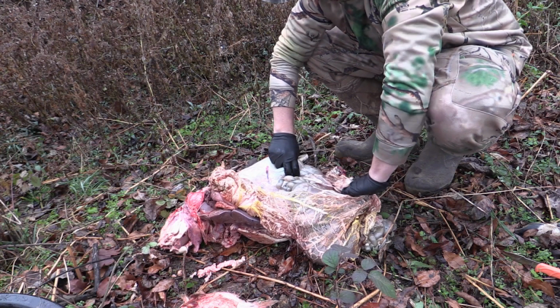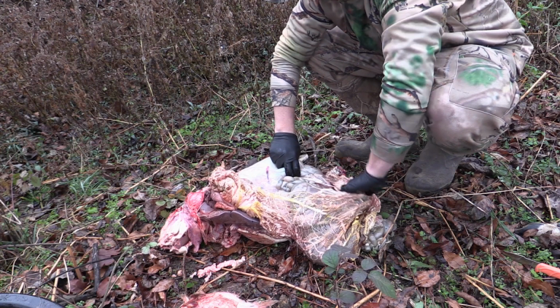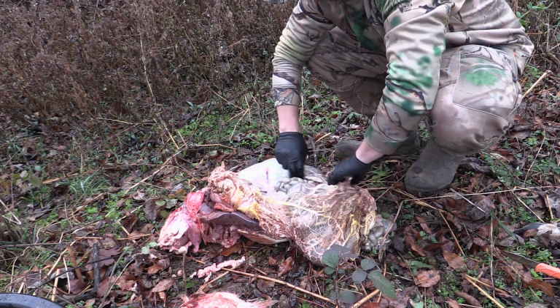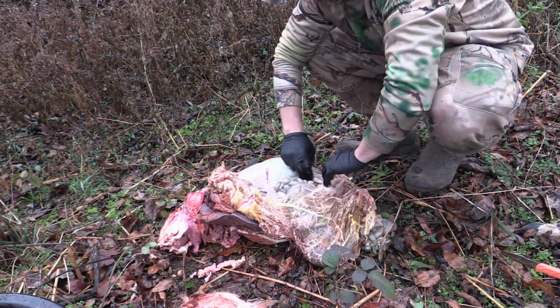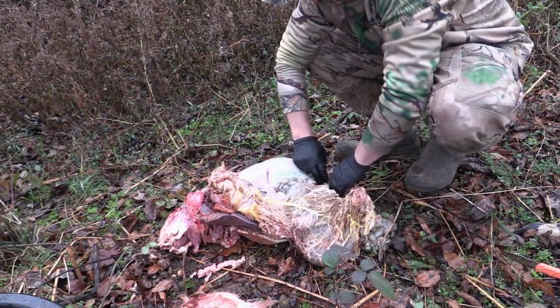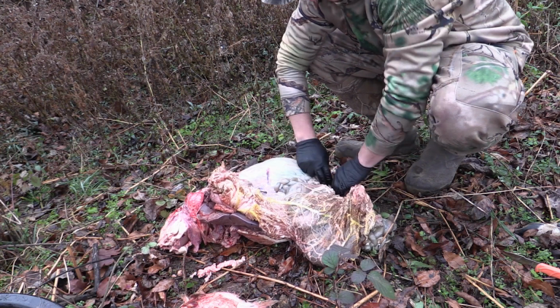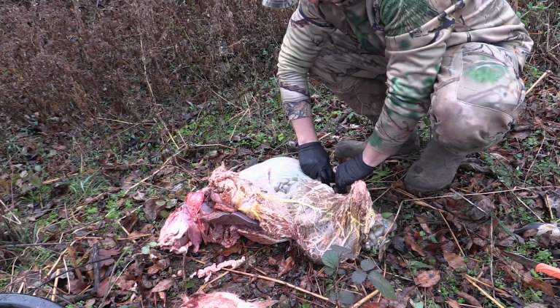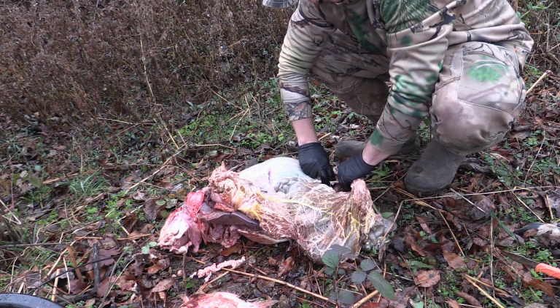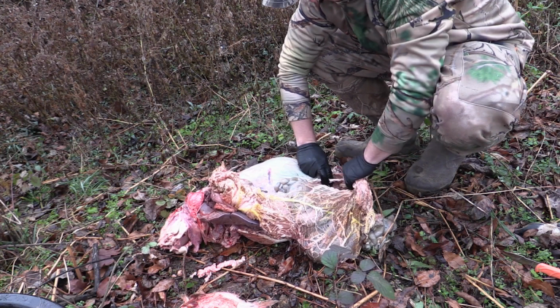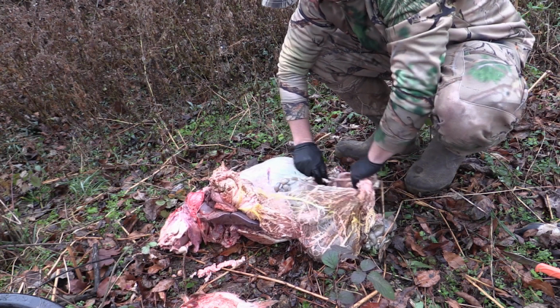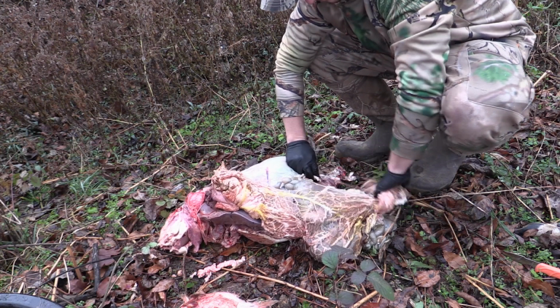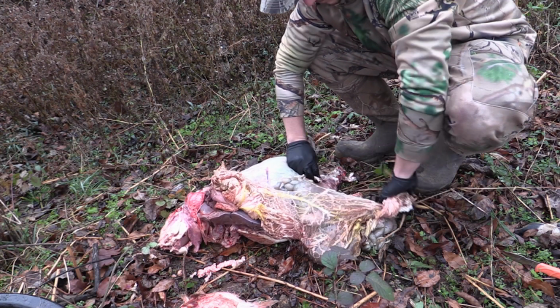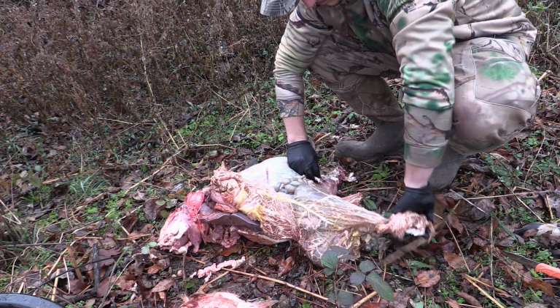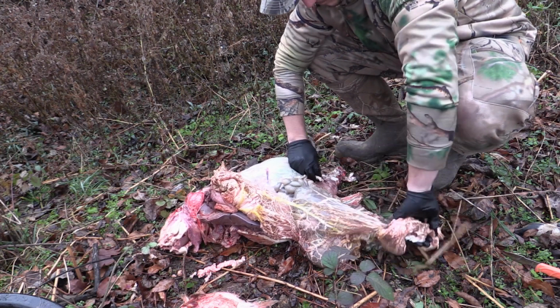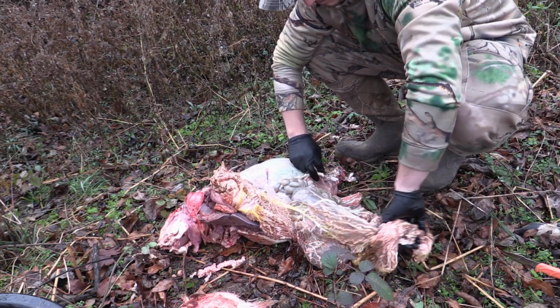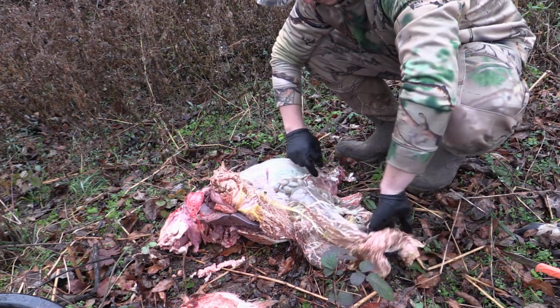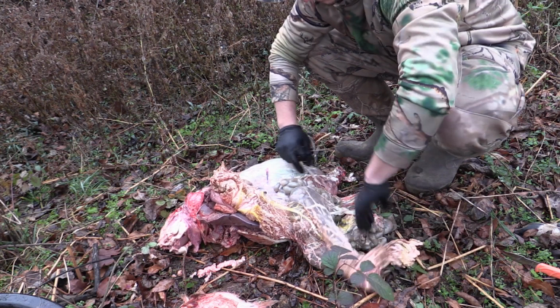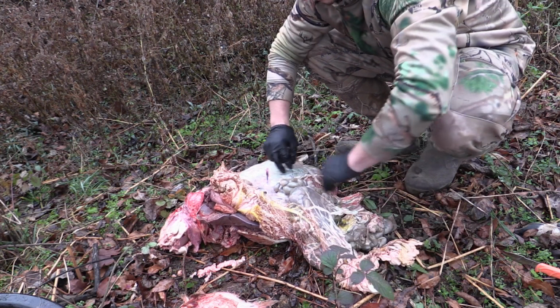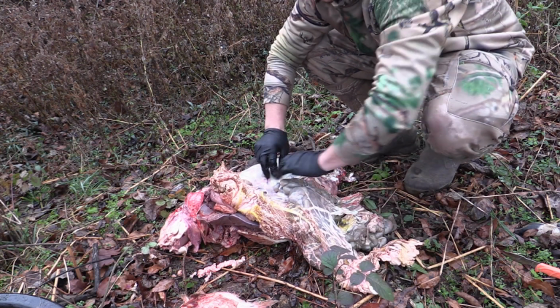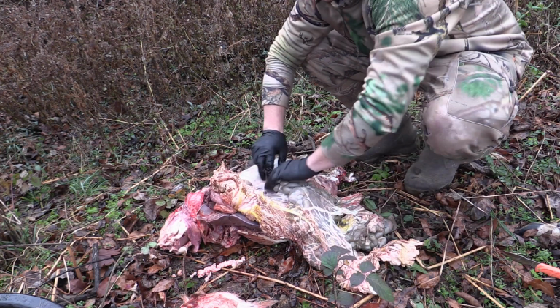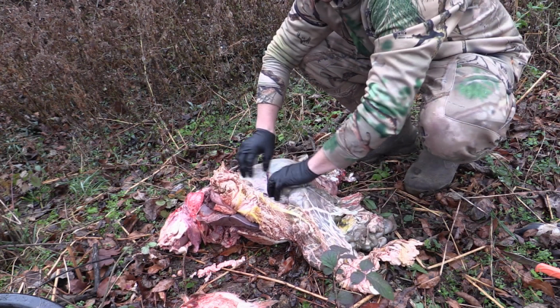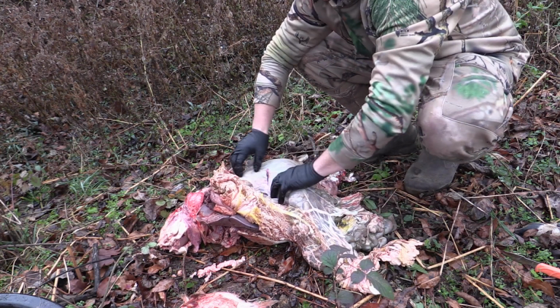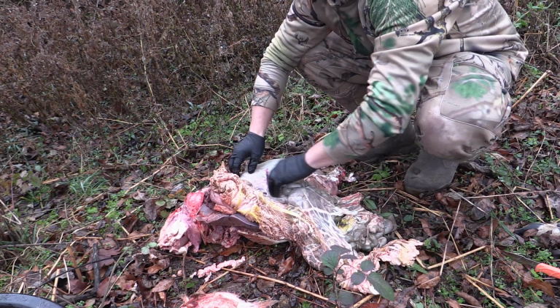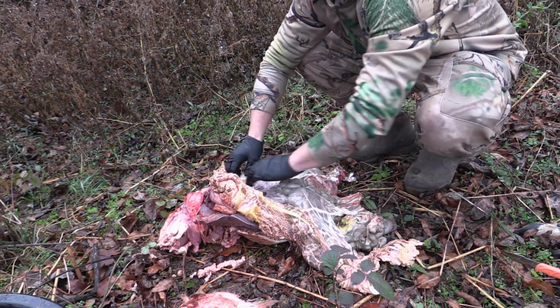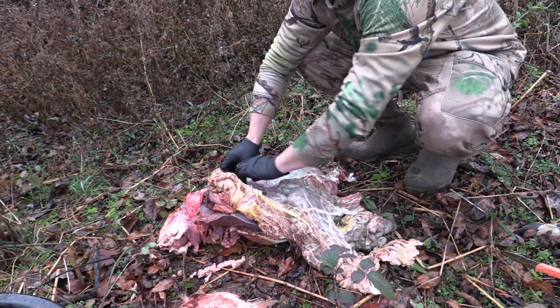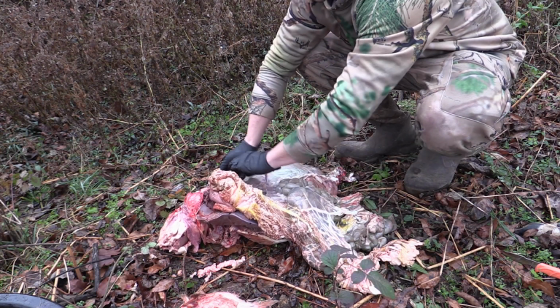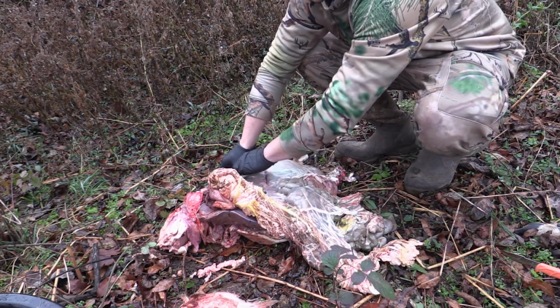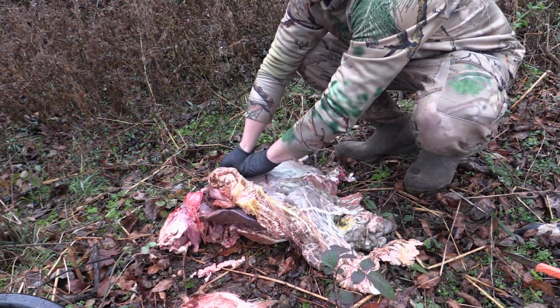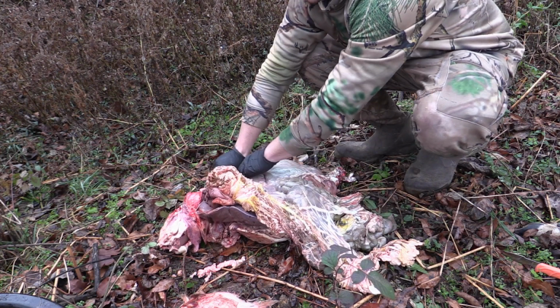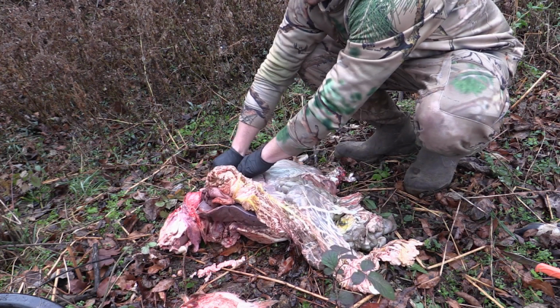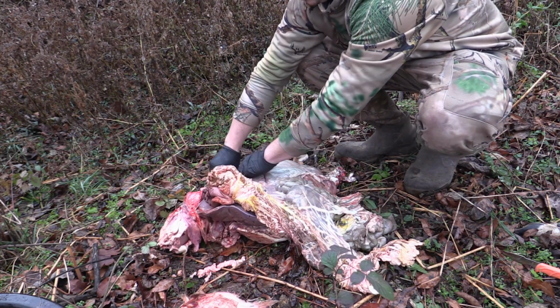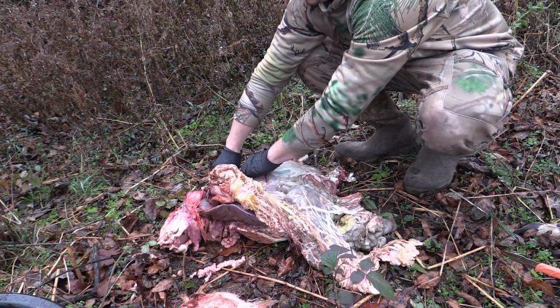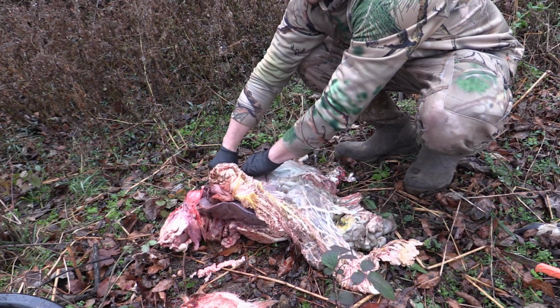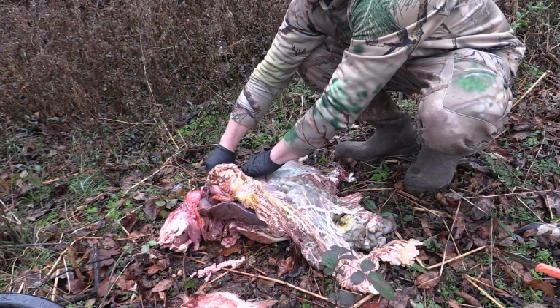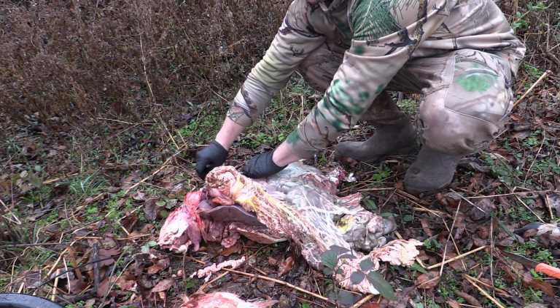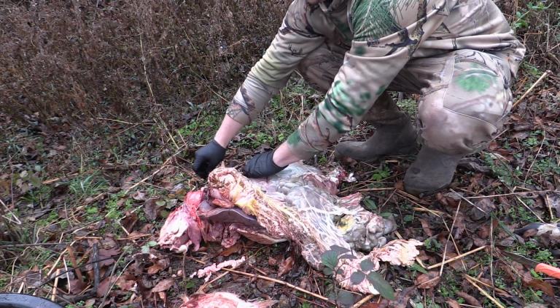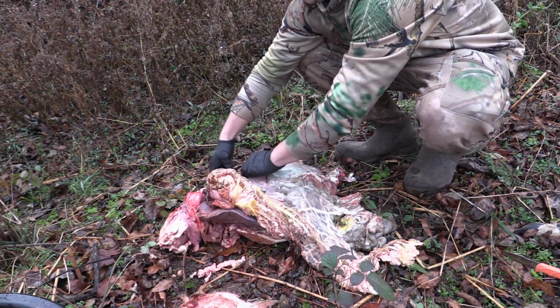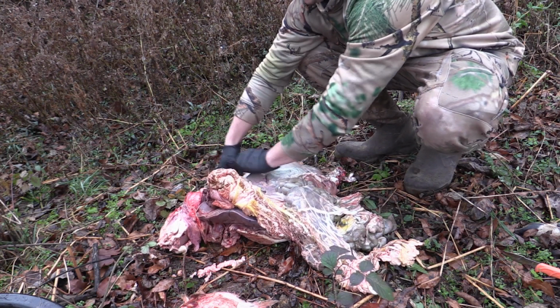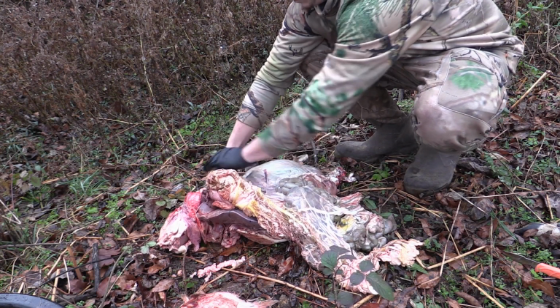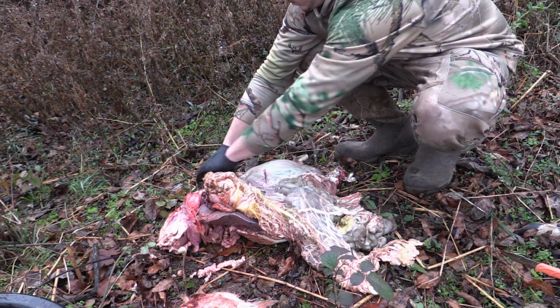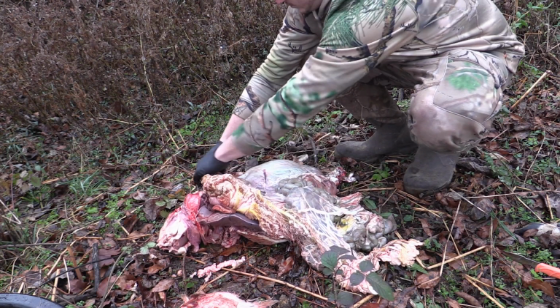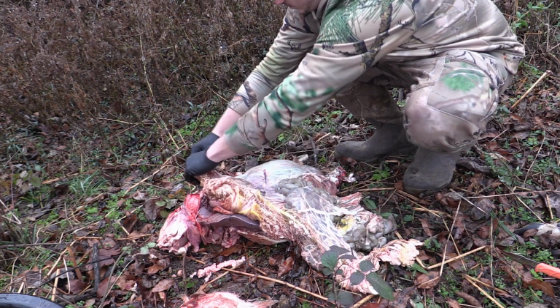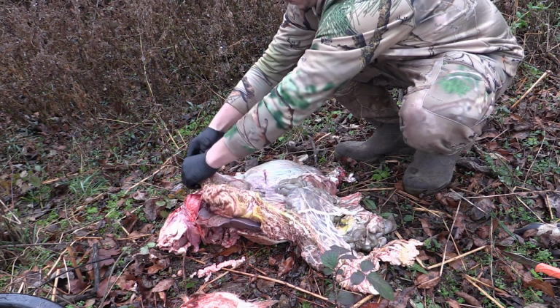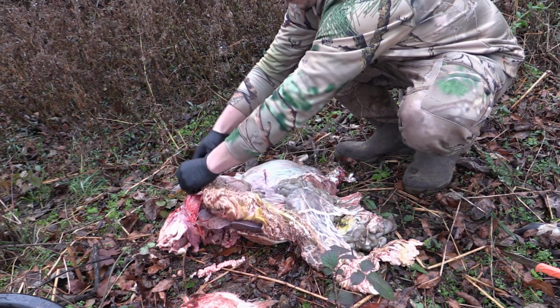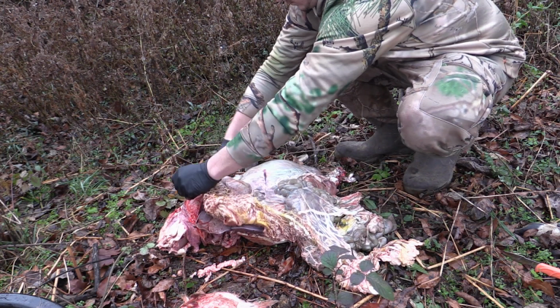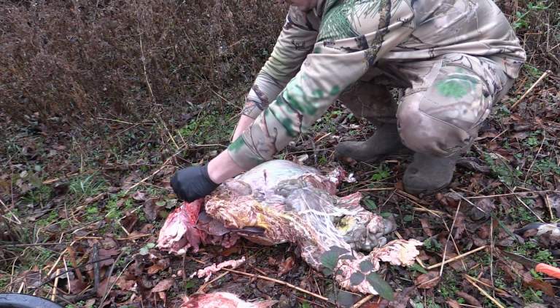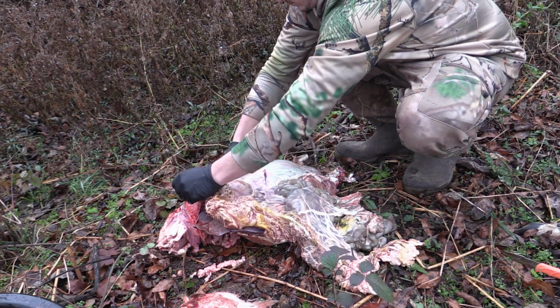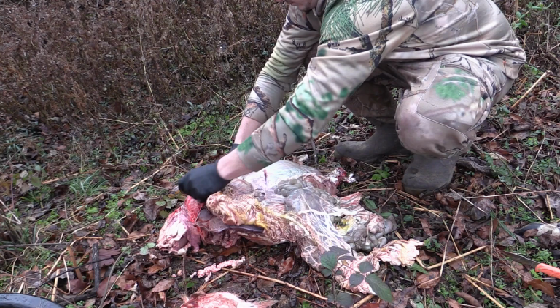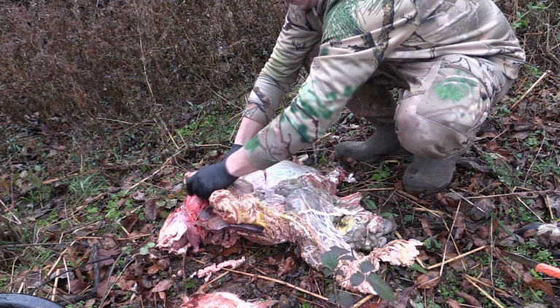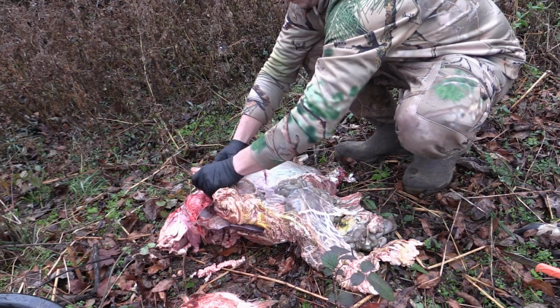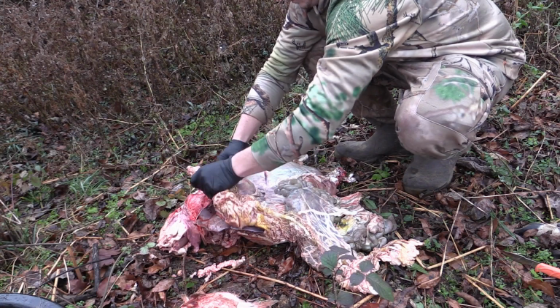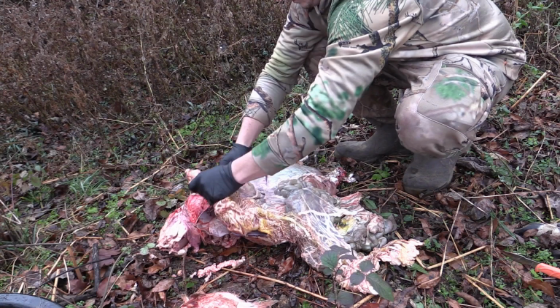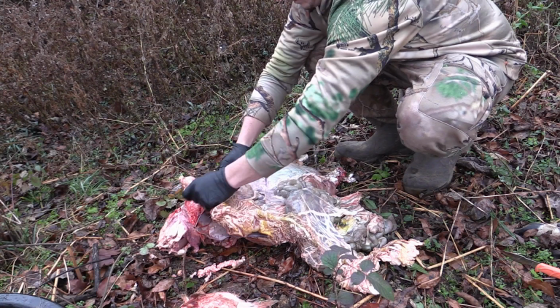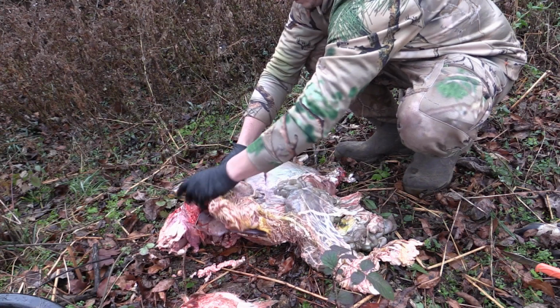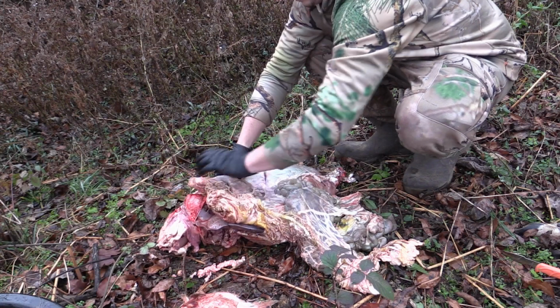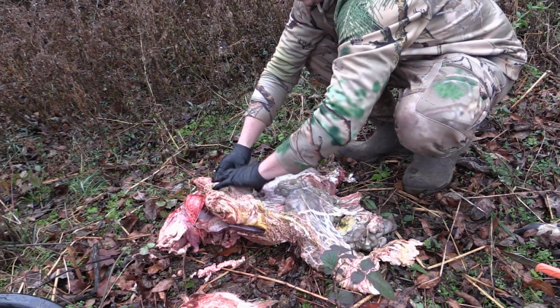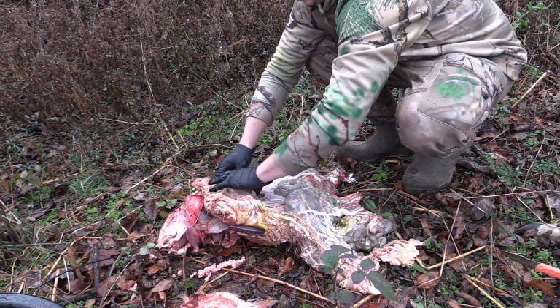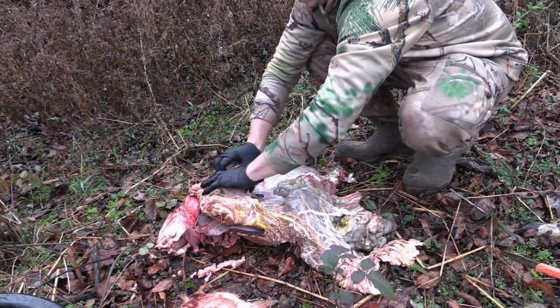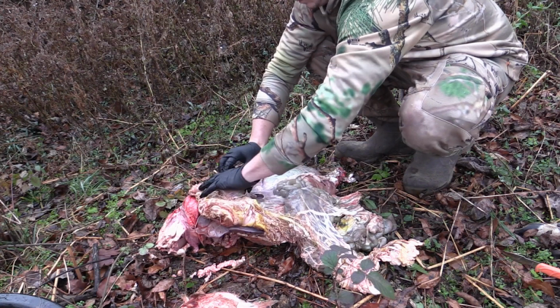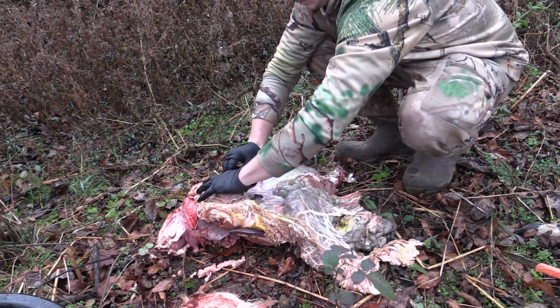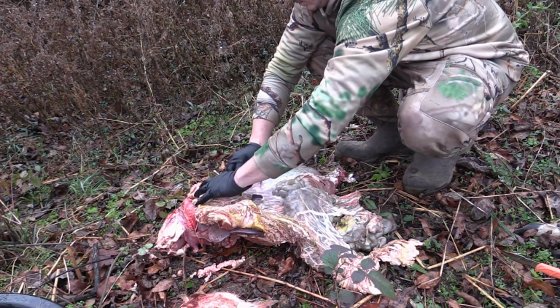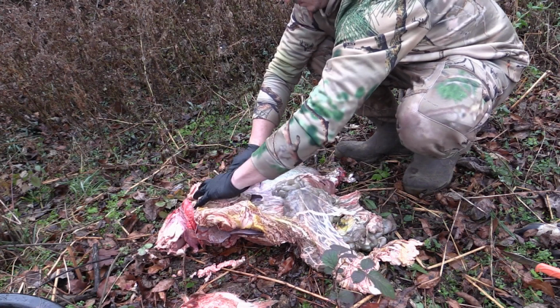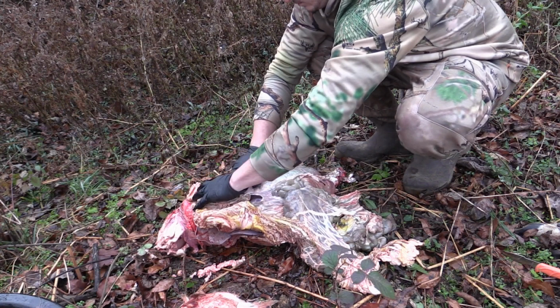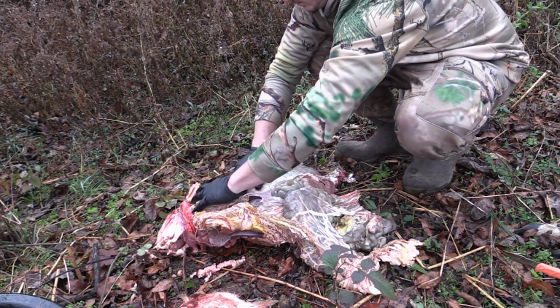But before we jump into the guts, we're actually going to show you the hunt for this doe, and when we return I'll show you how to get that information.